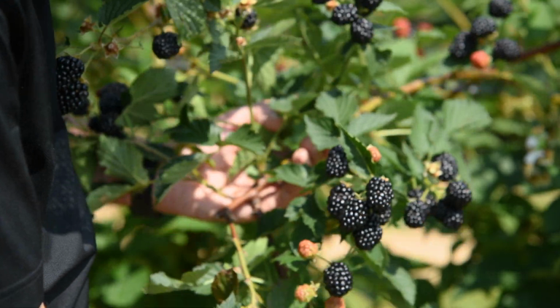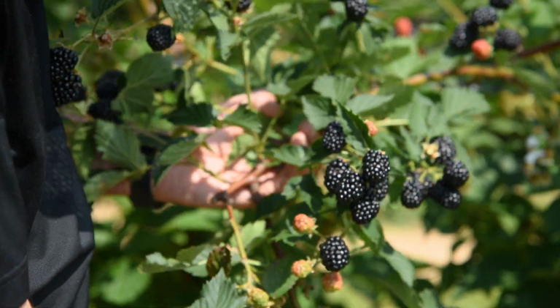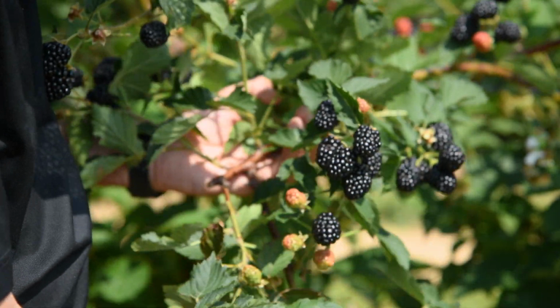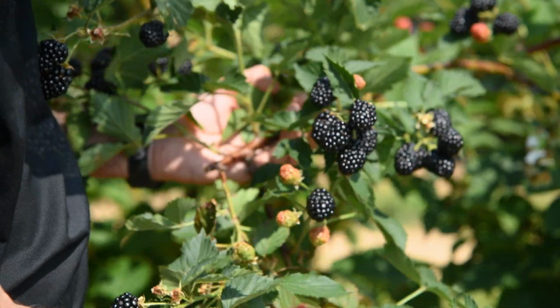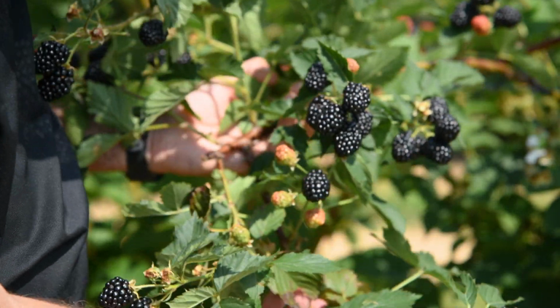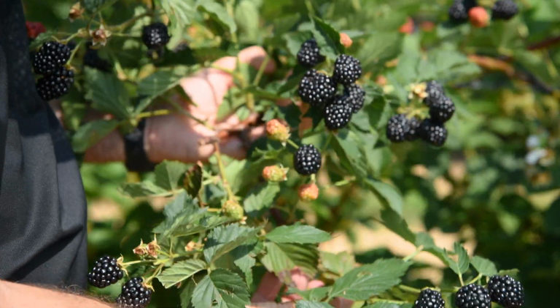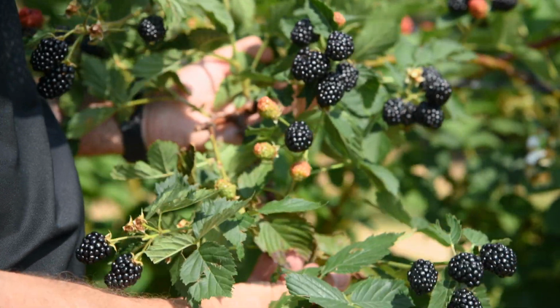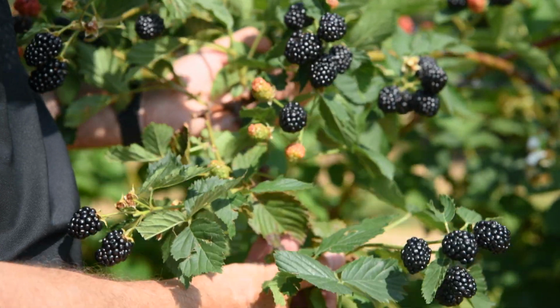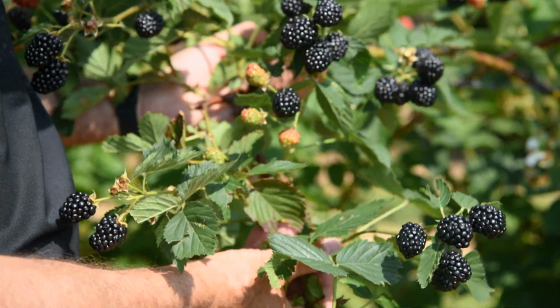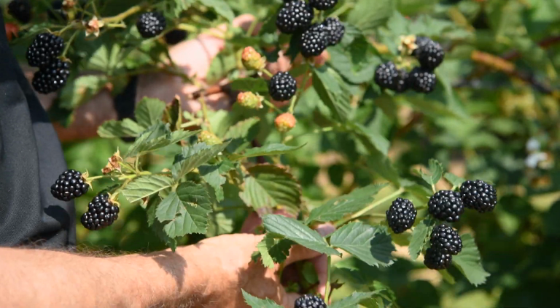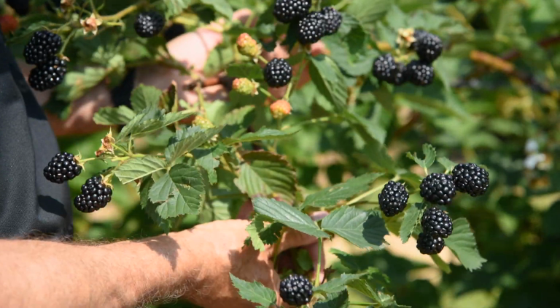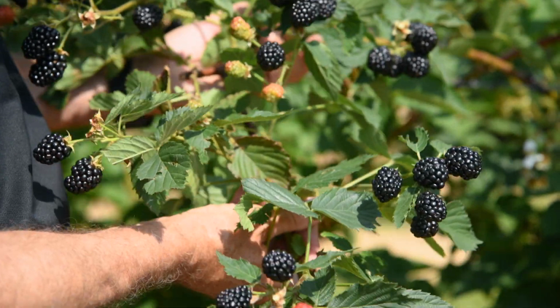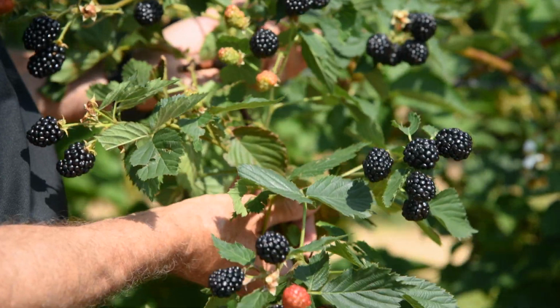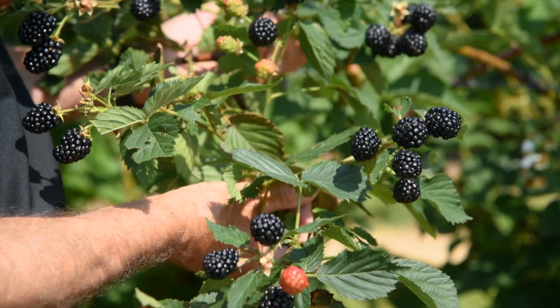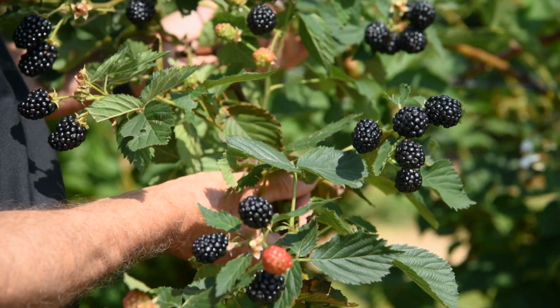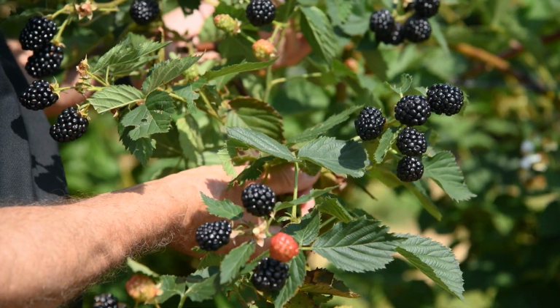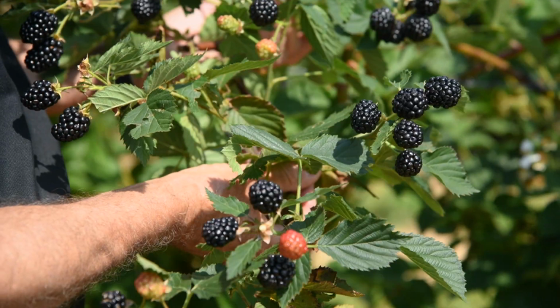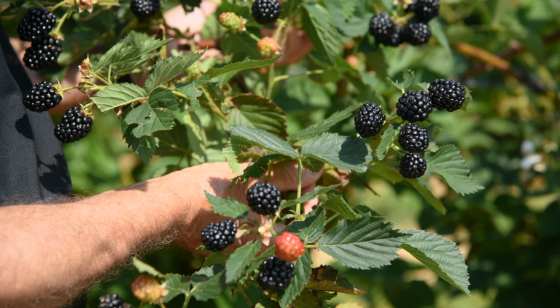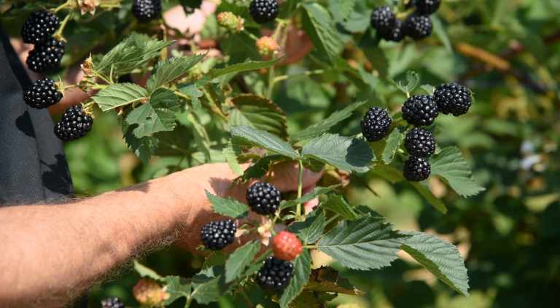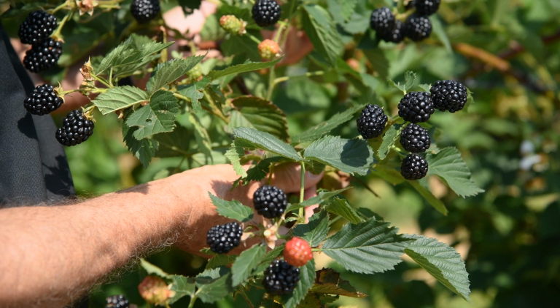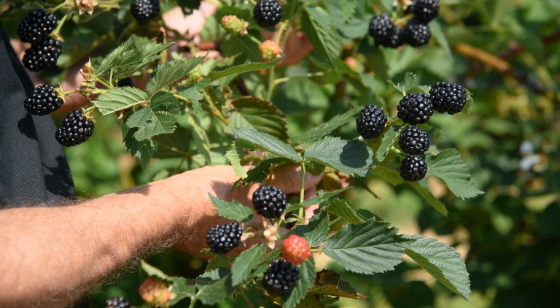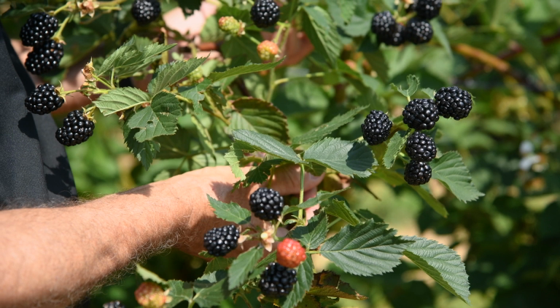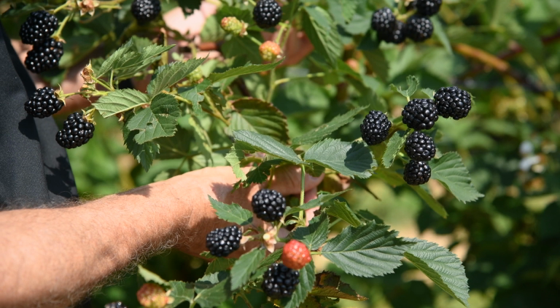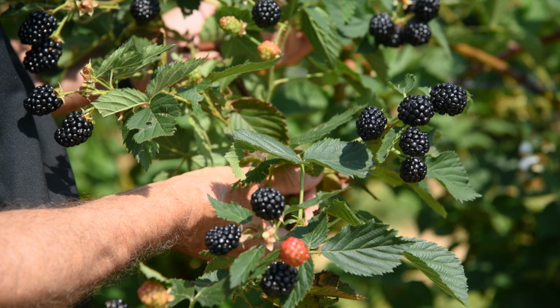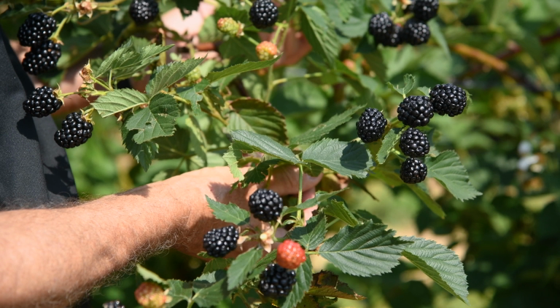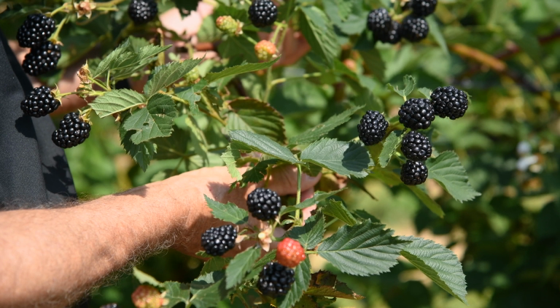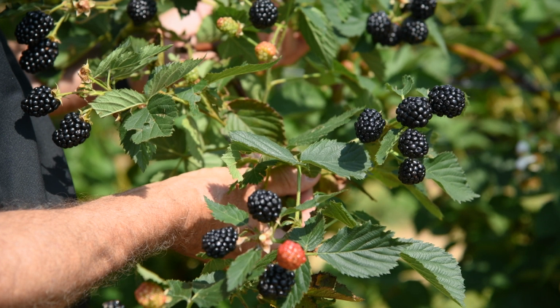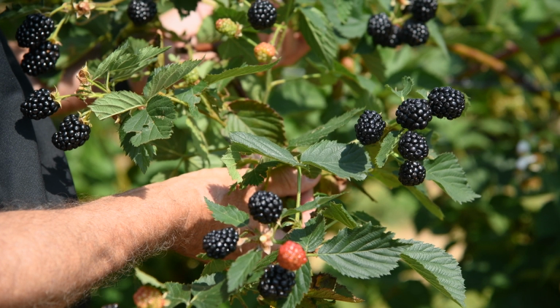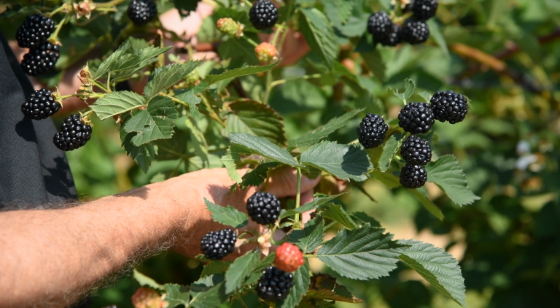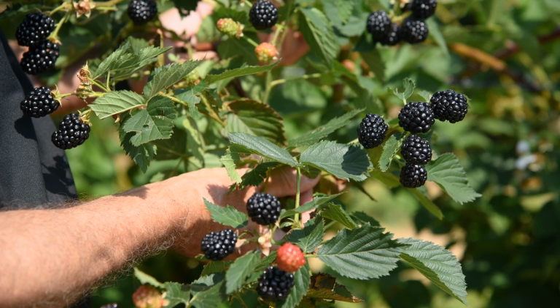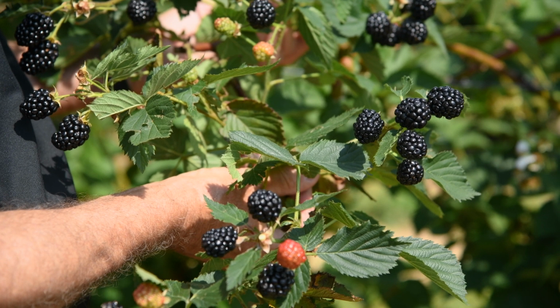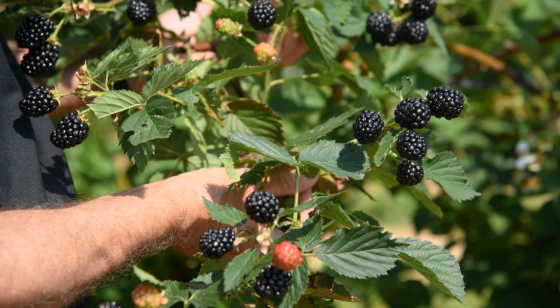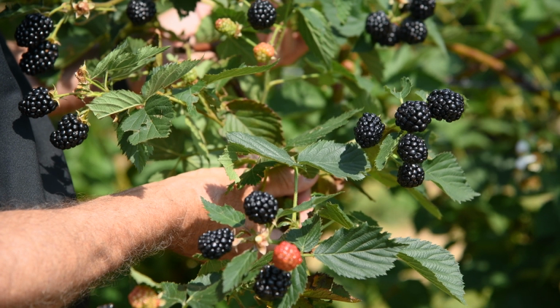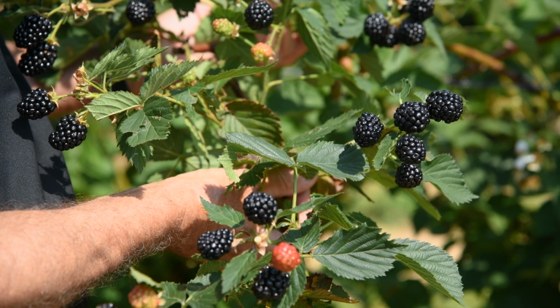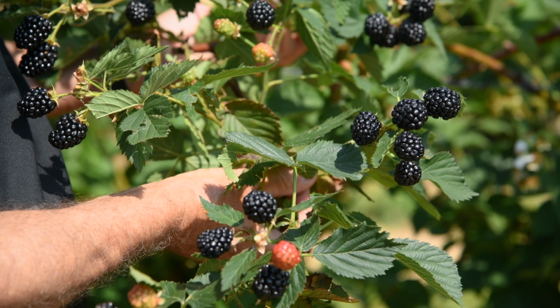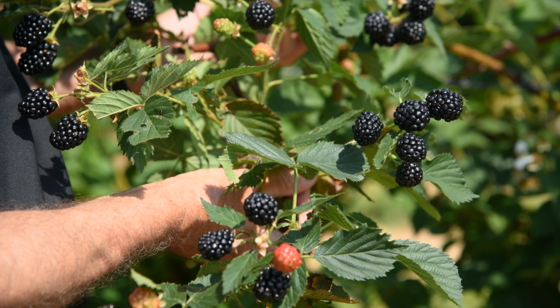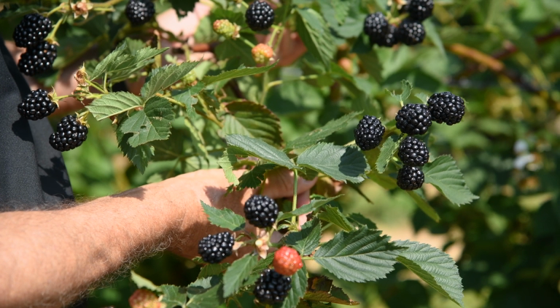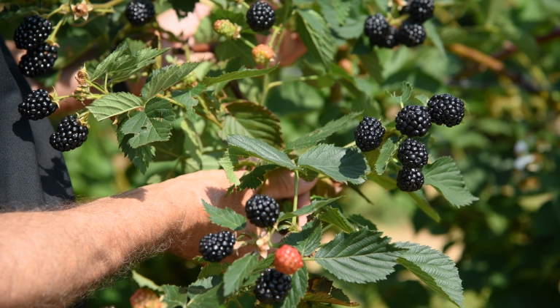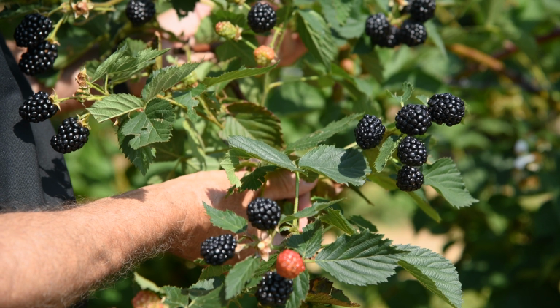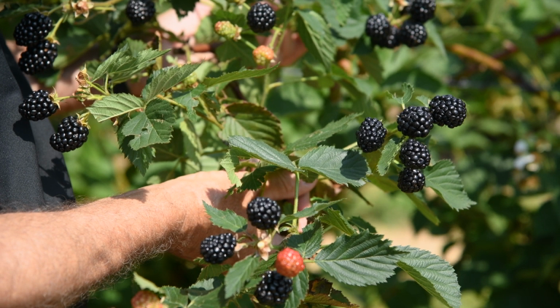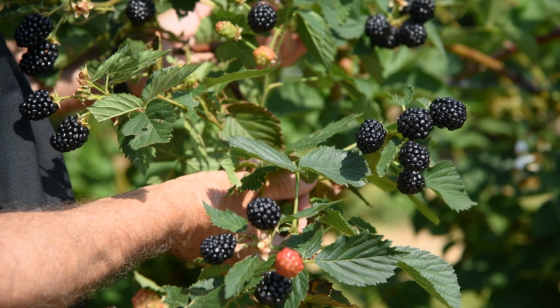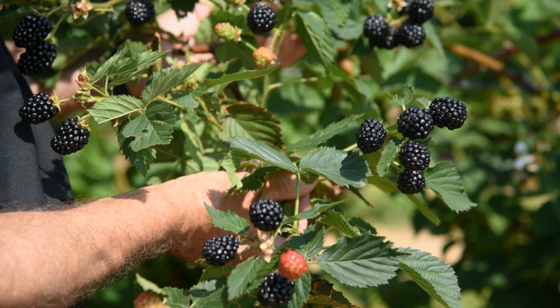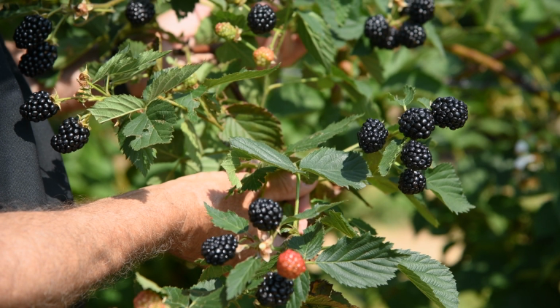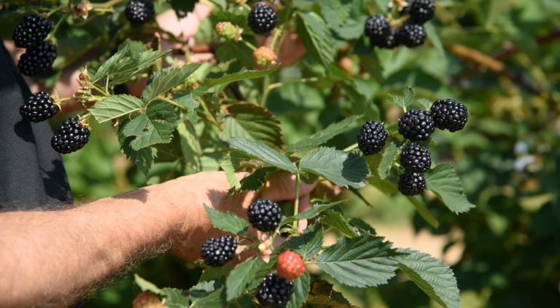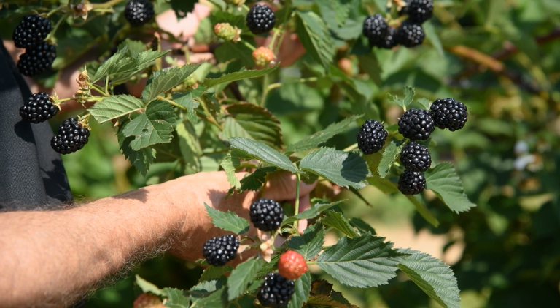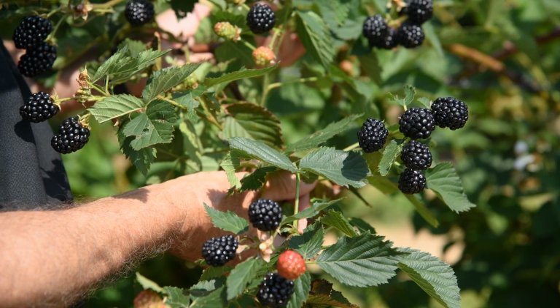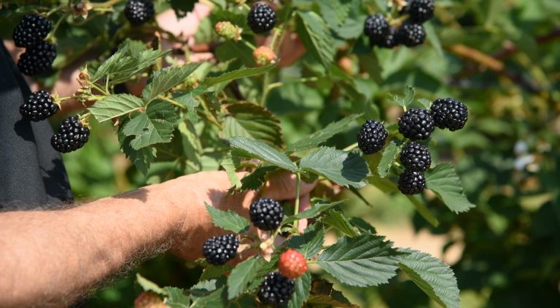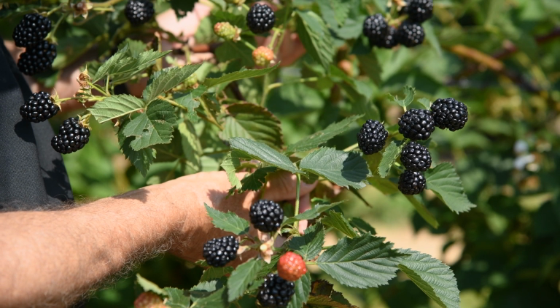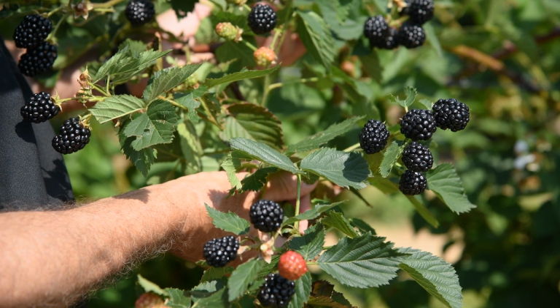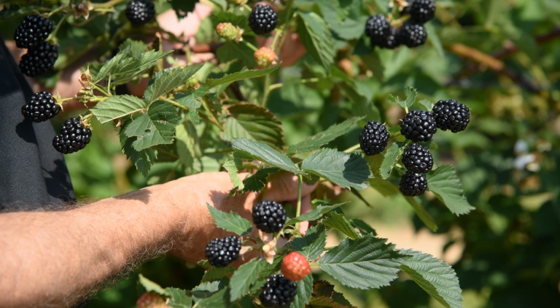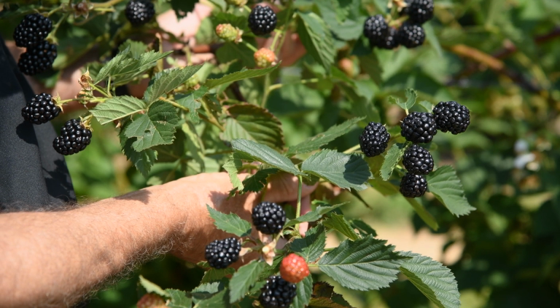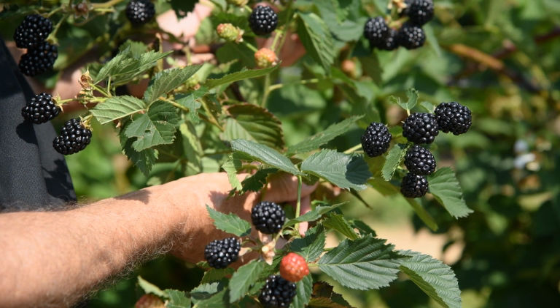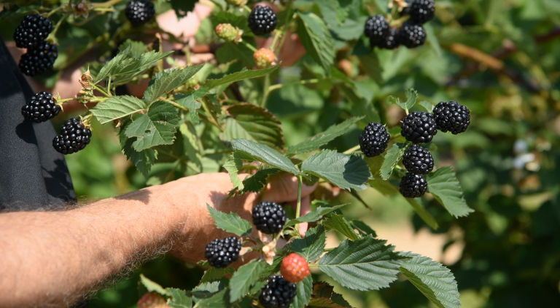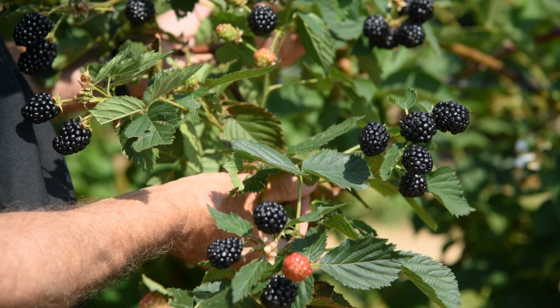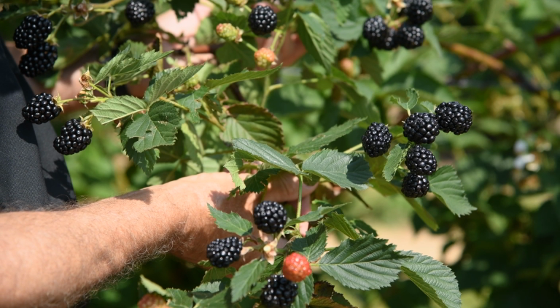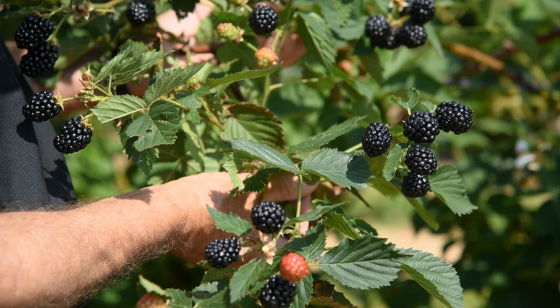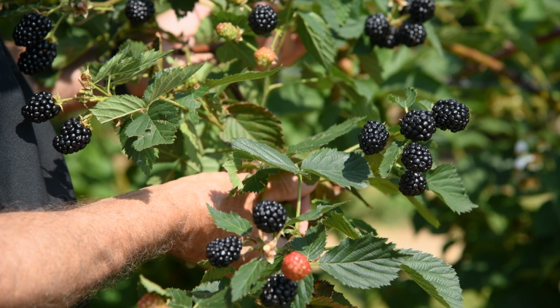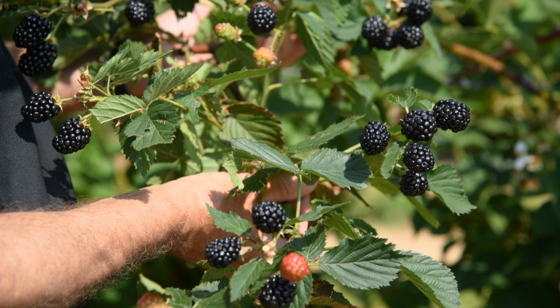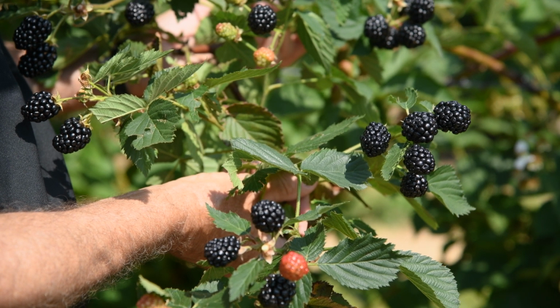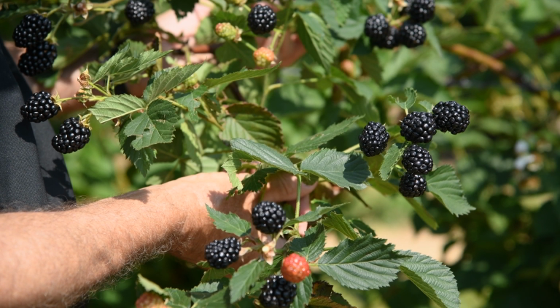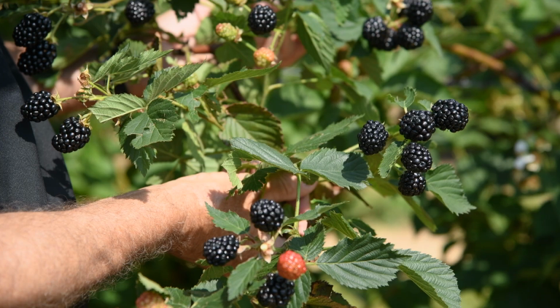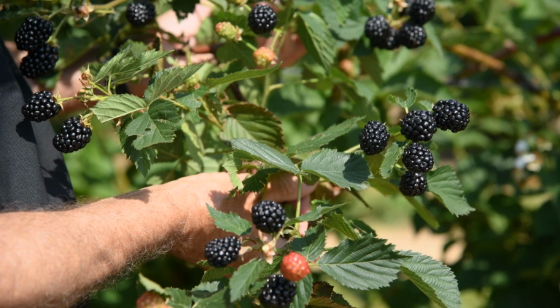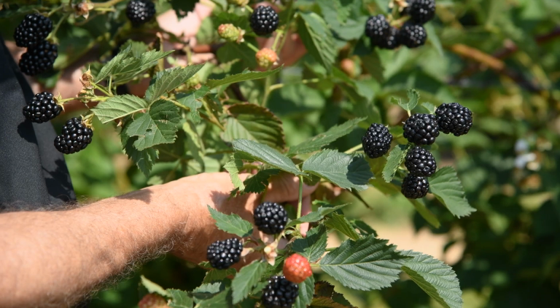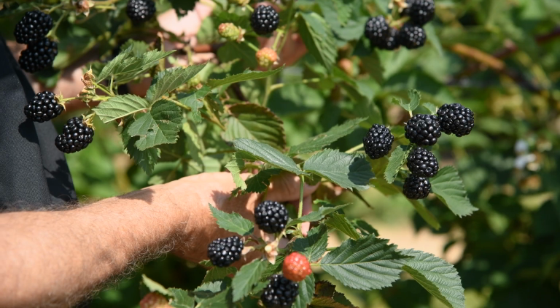Ponca ripens early. It's very near Natchez season, one of our earliest varieties, and so it'll get into the market in the early season.